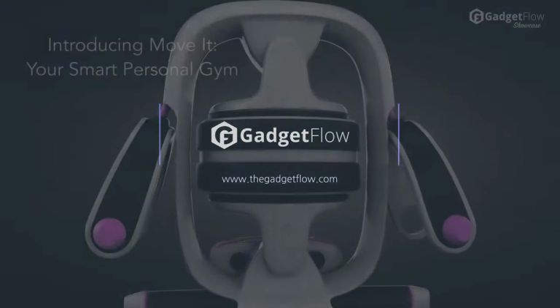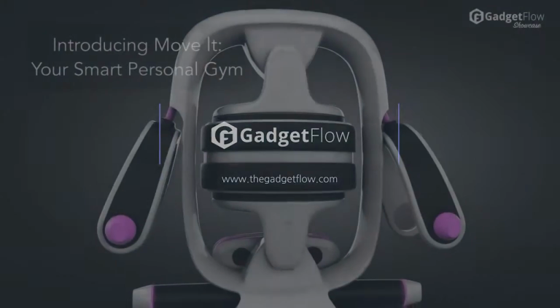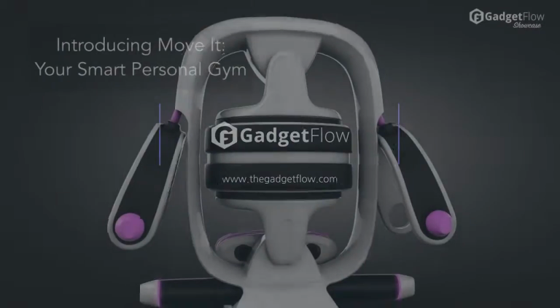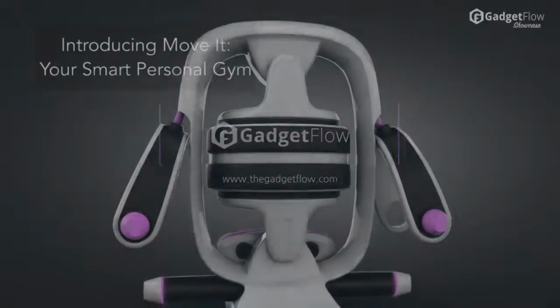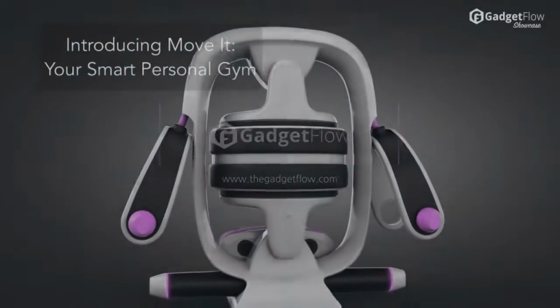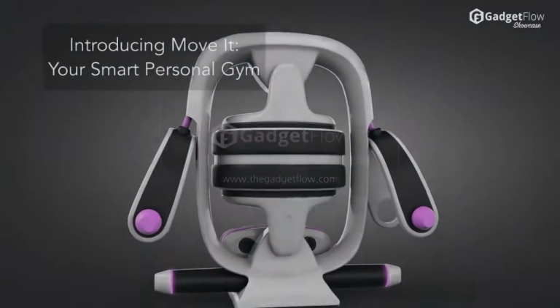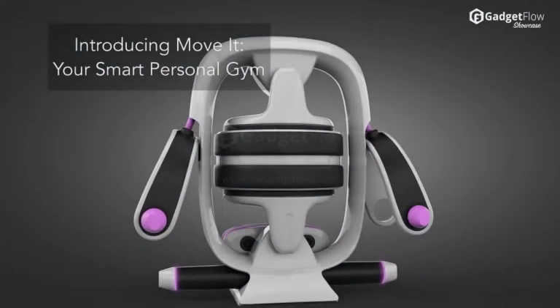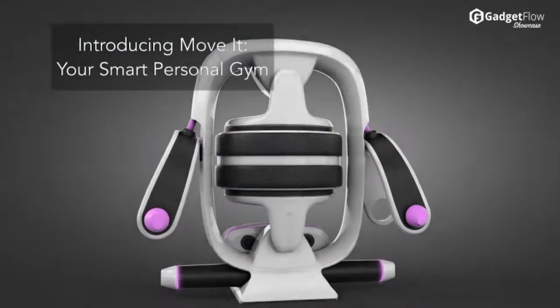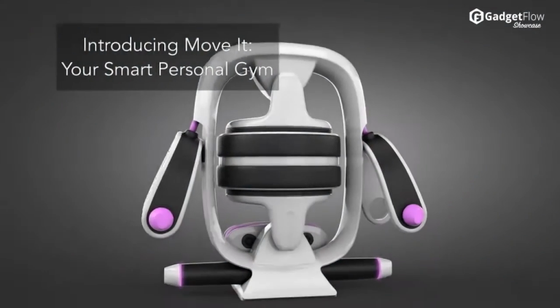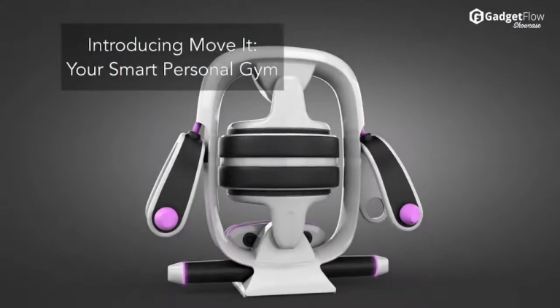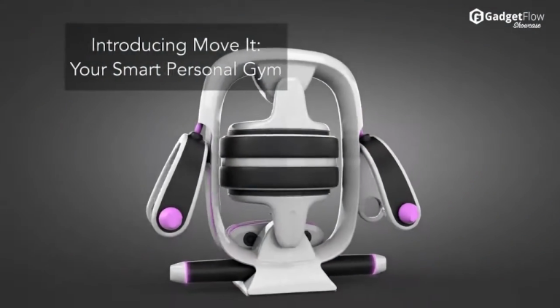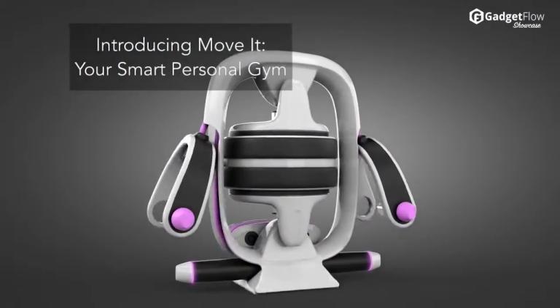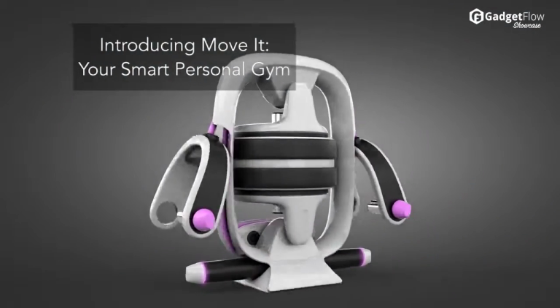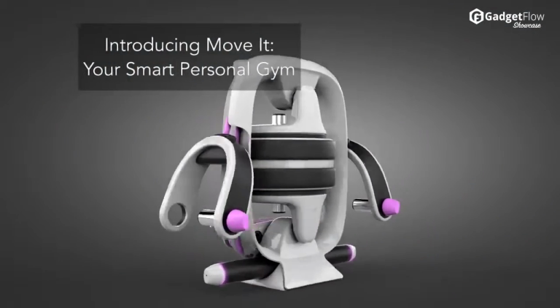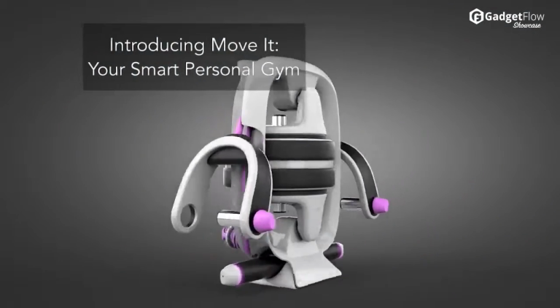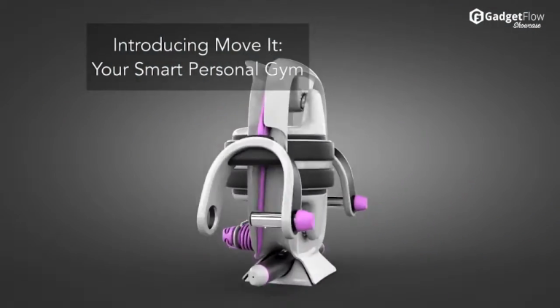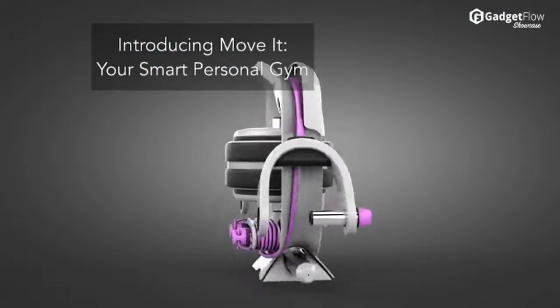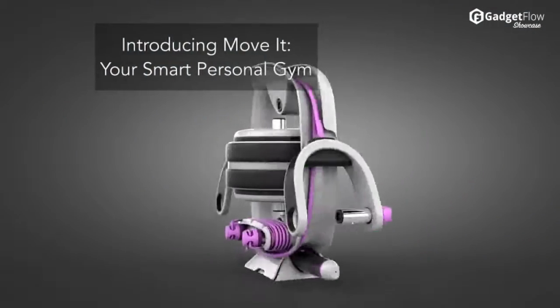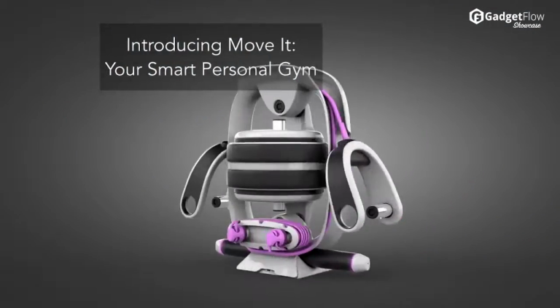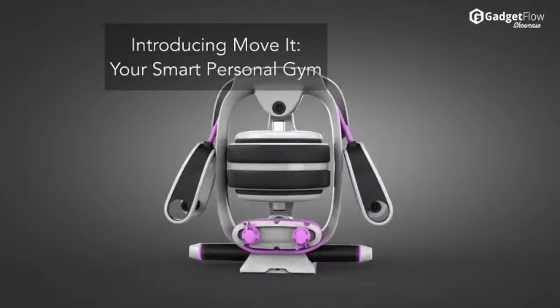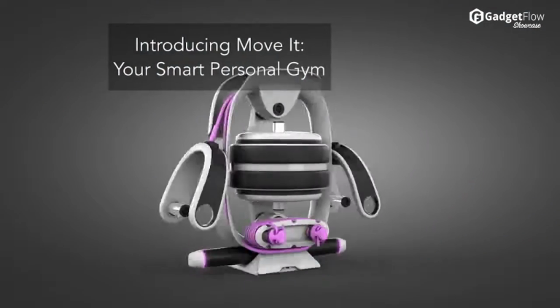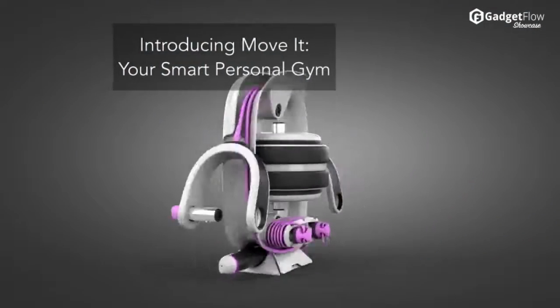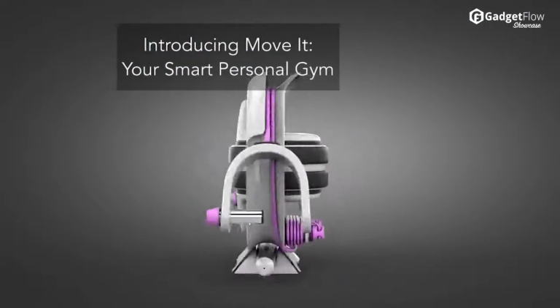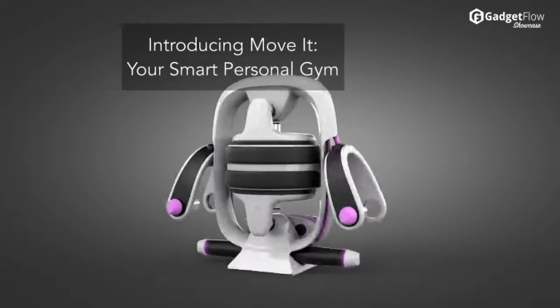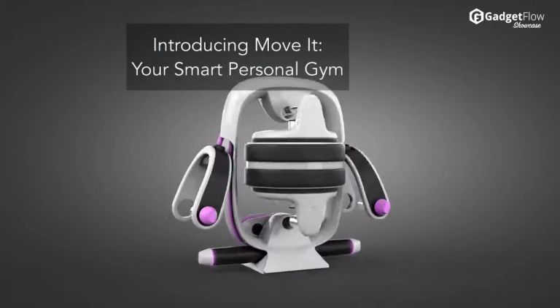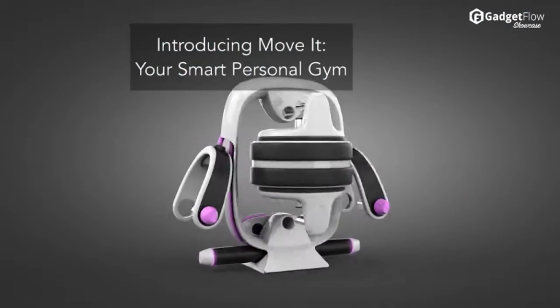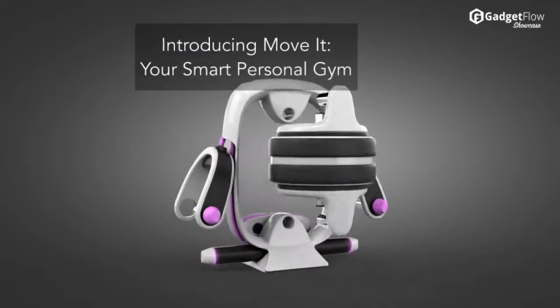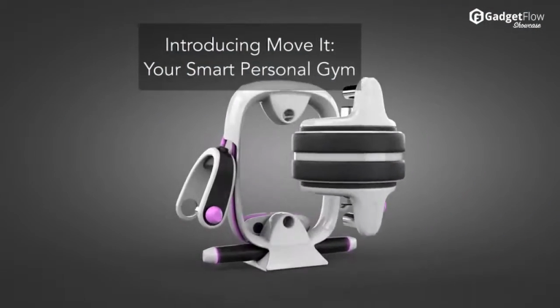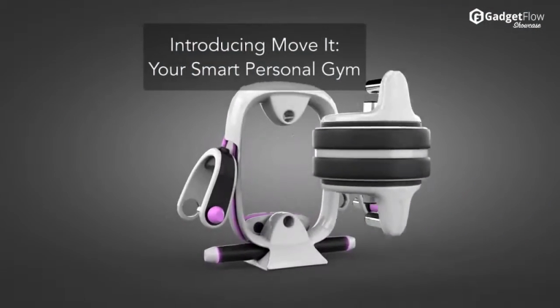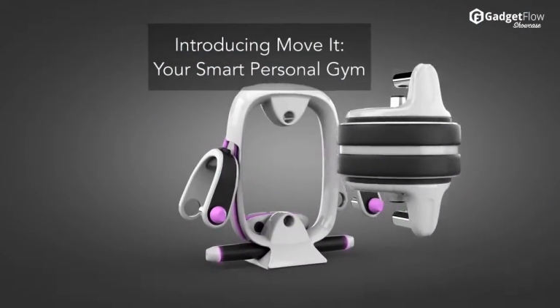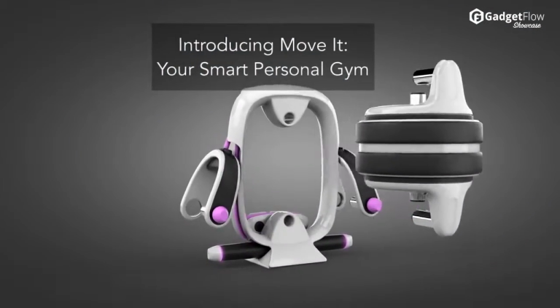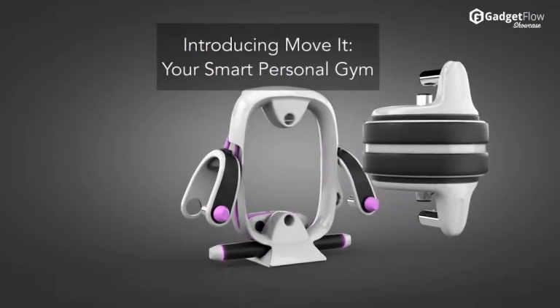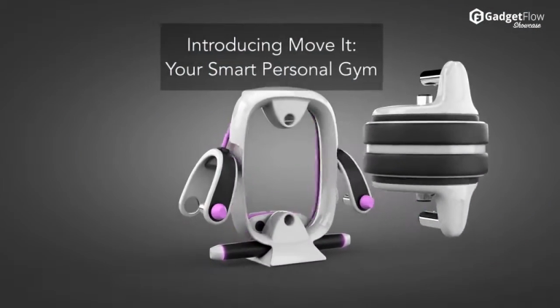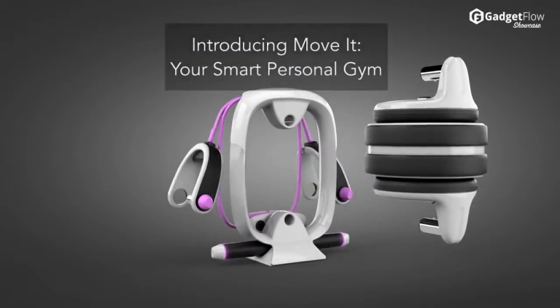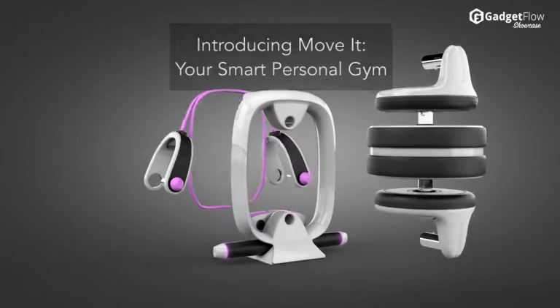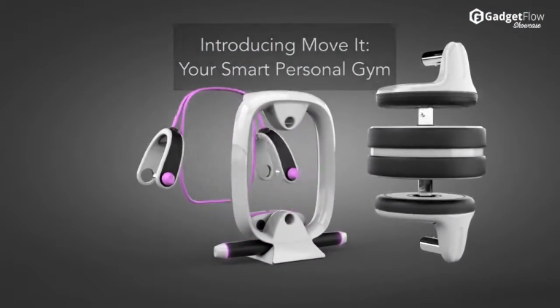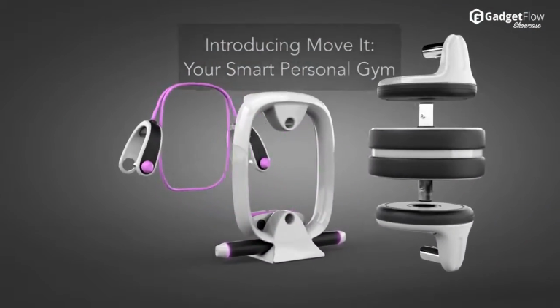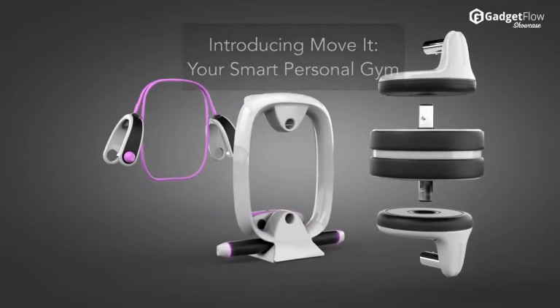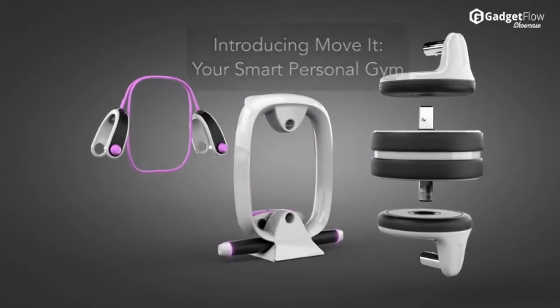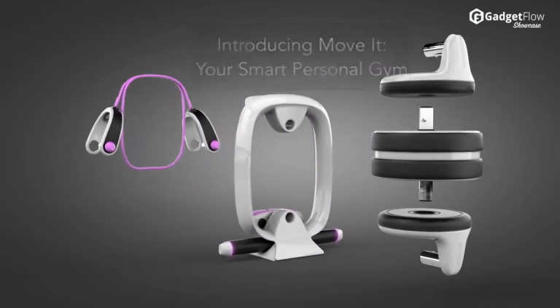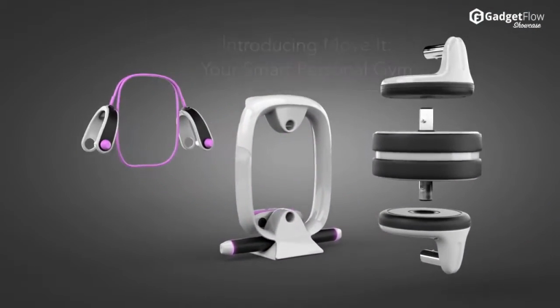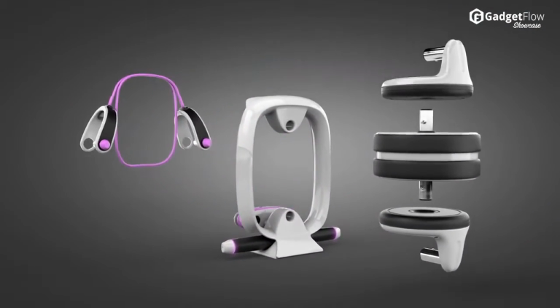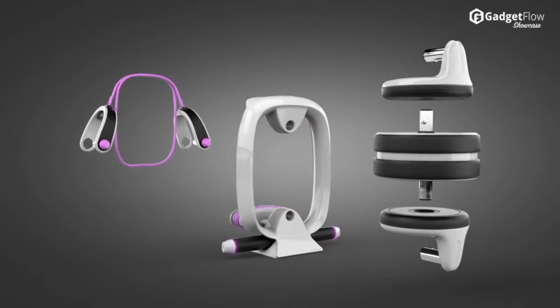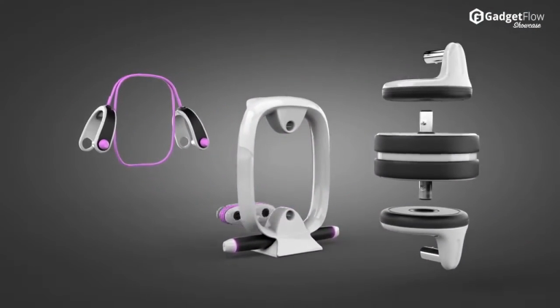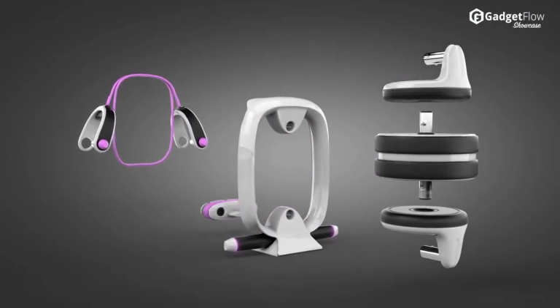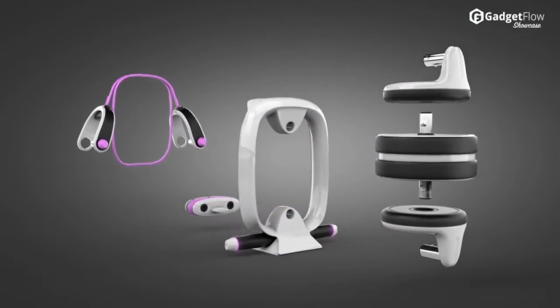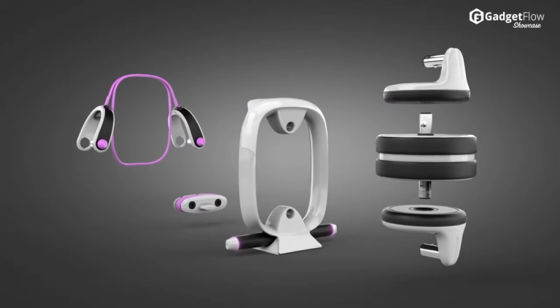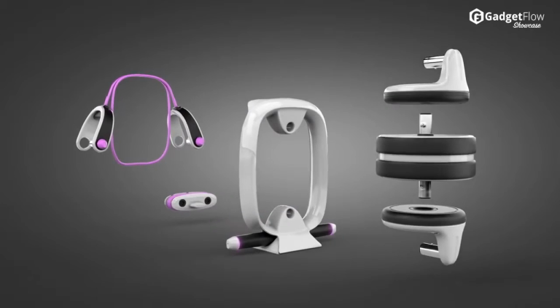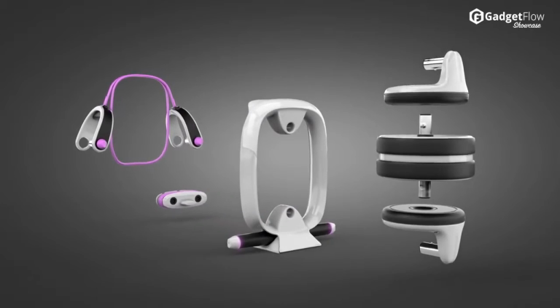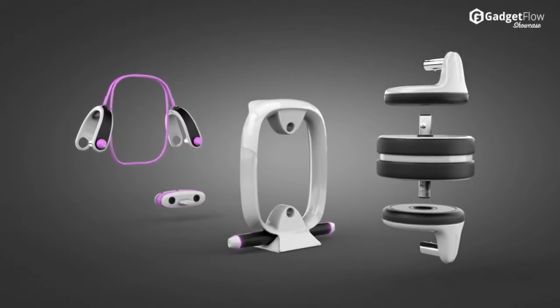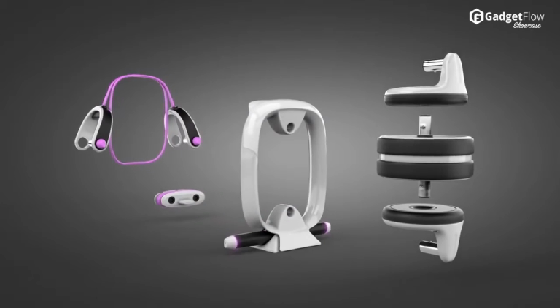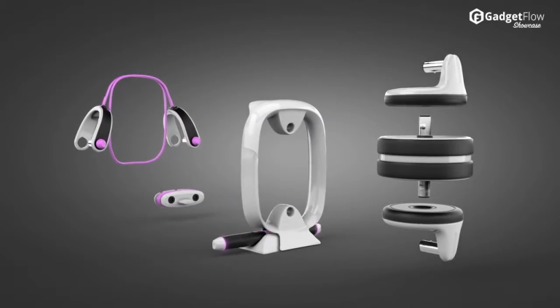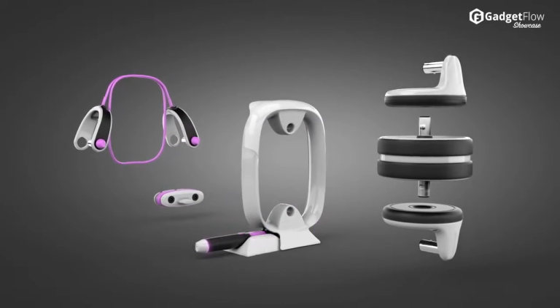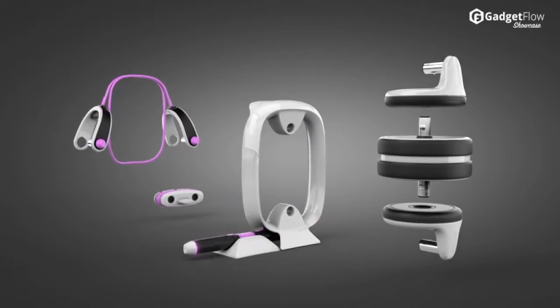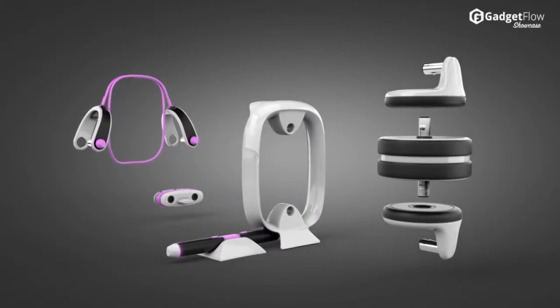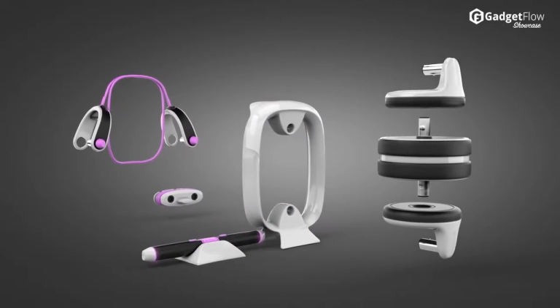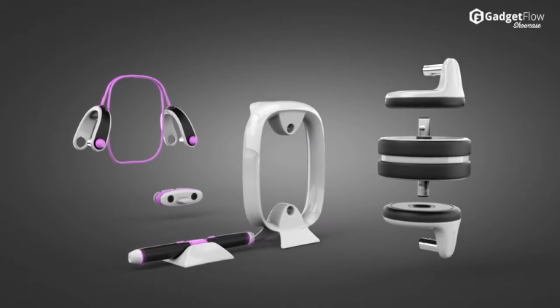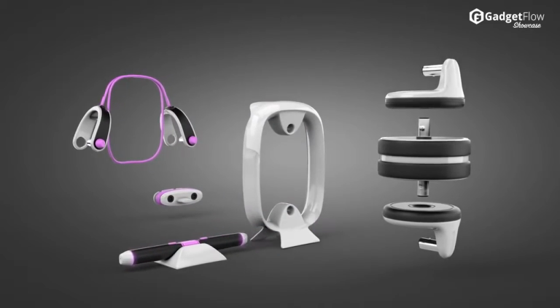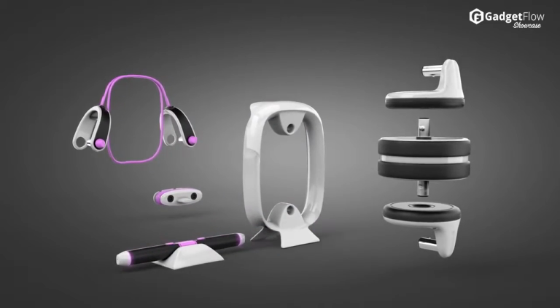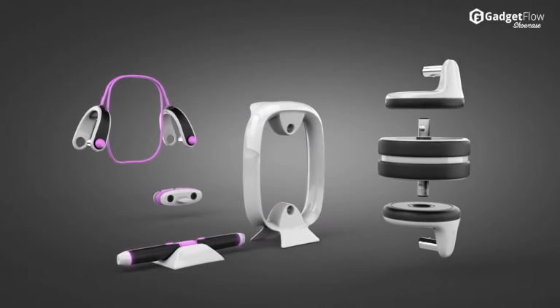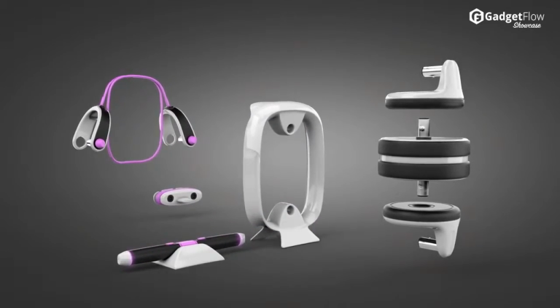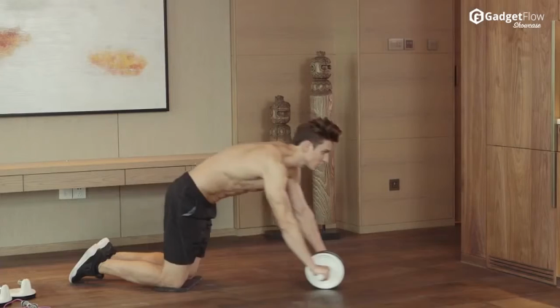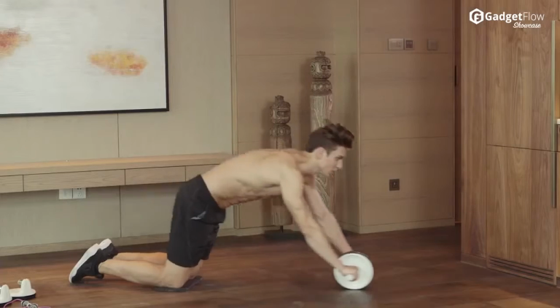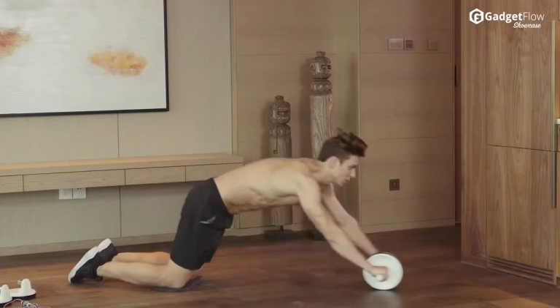Hi there, this is Wes with the Gadget Flow, and today we are showcasing Move-It, the world's first mobile connected smart personal gym.